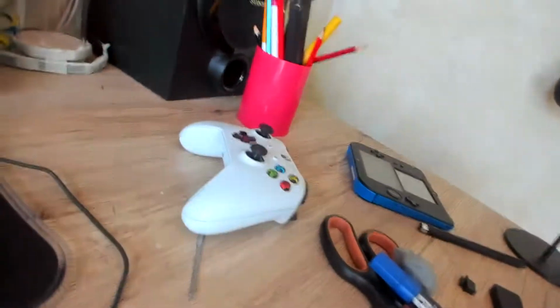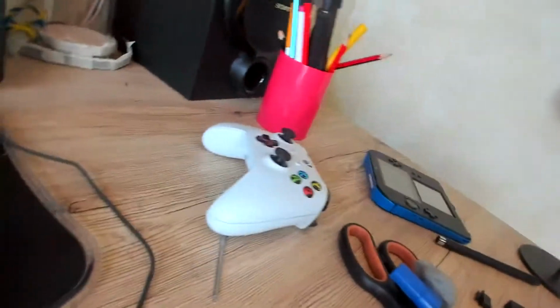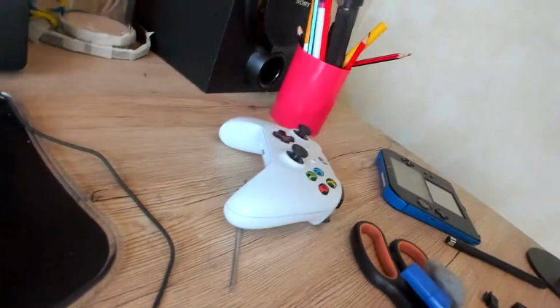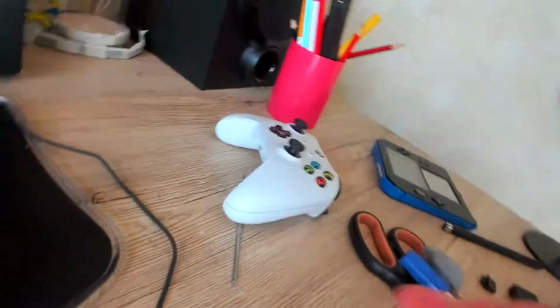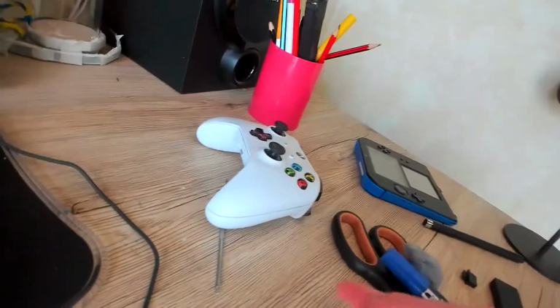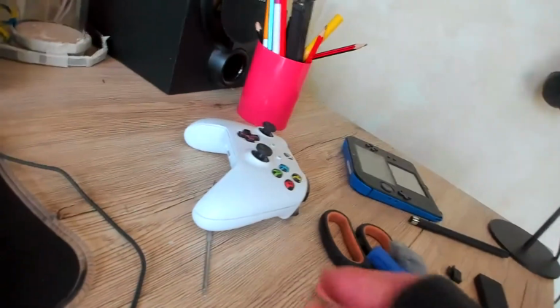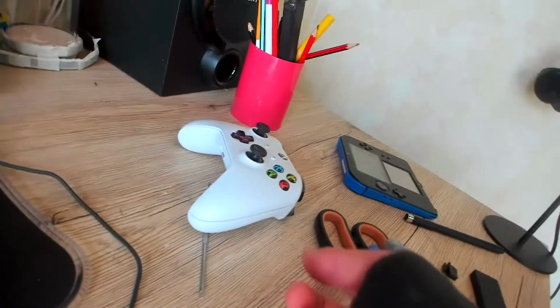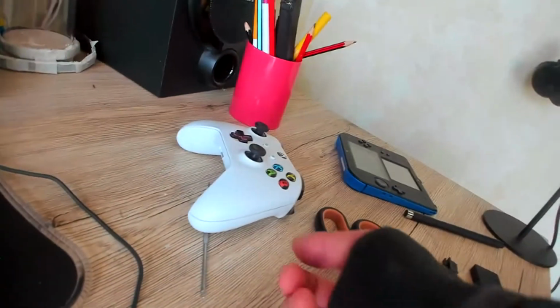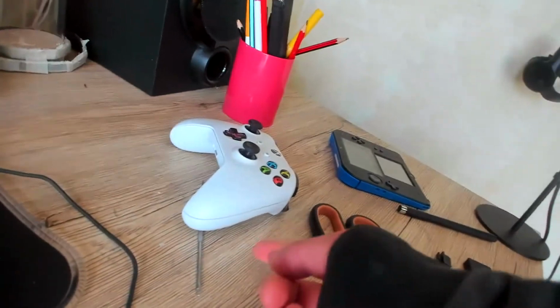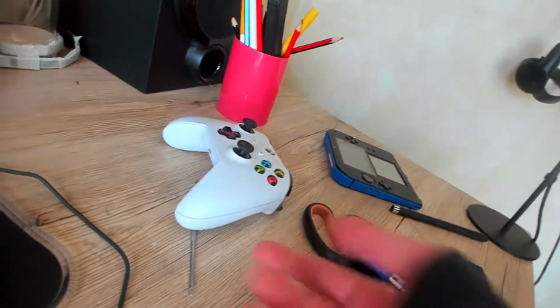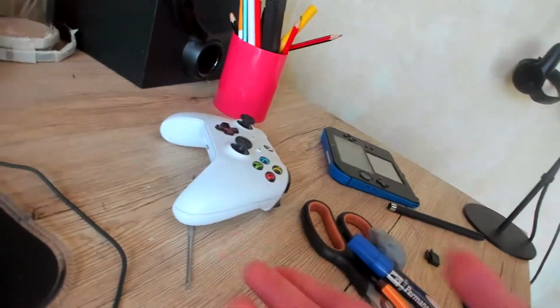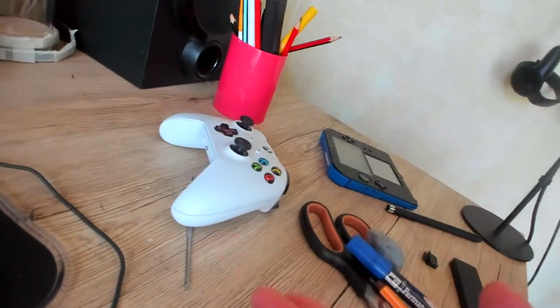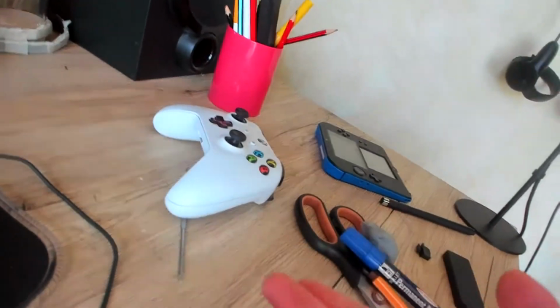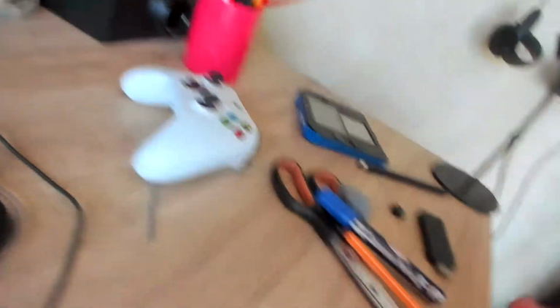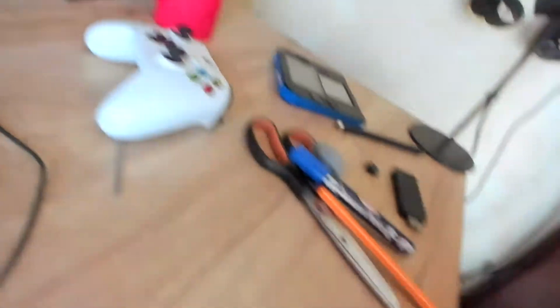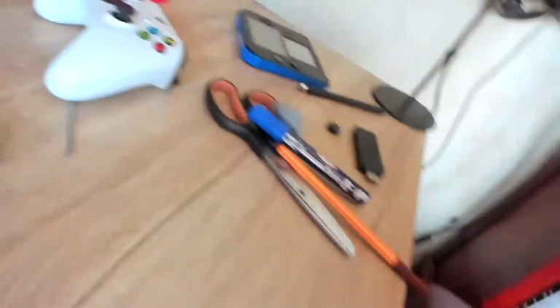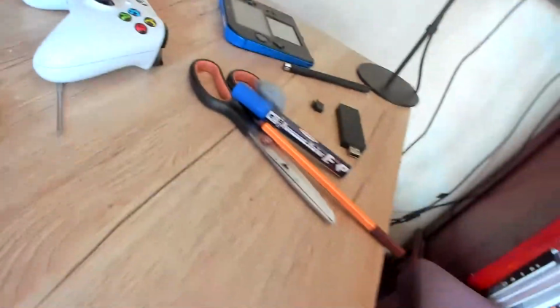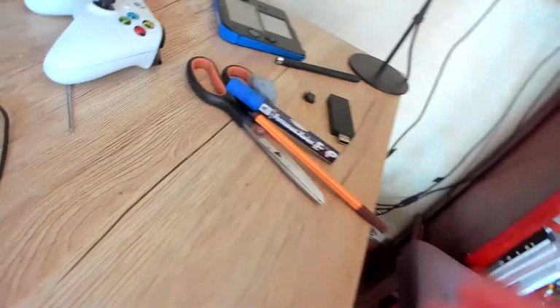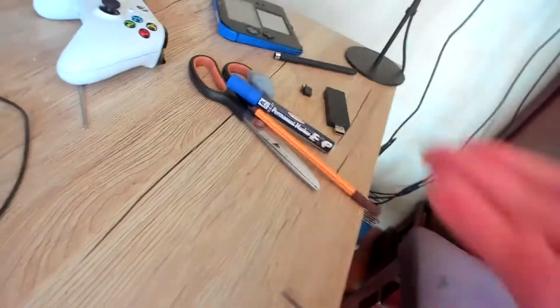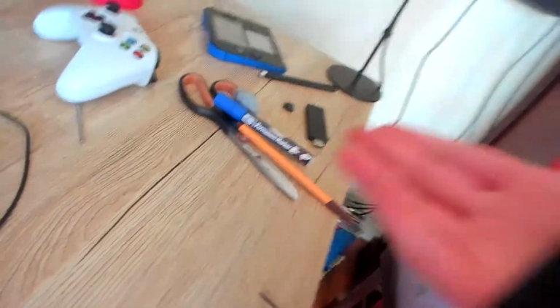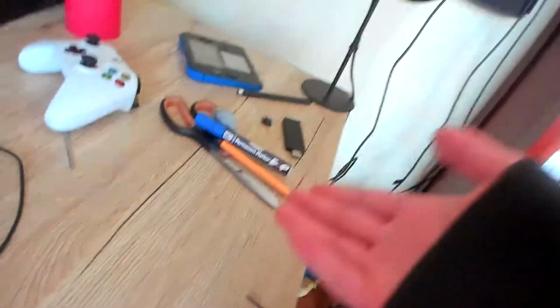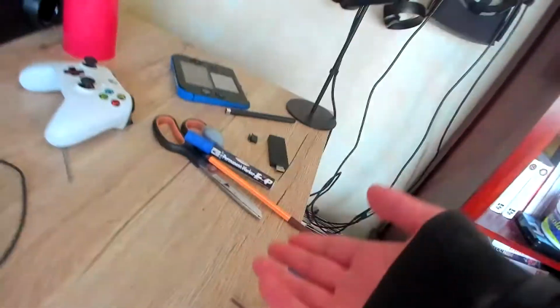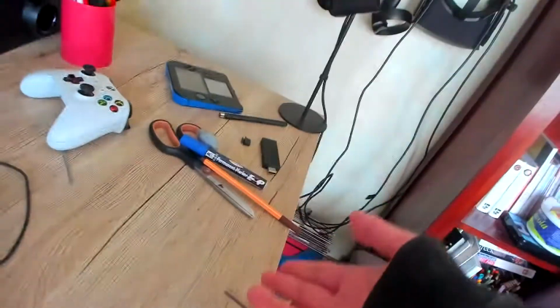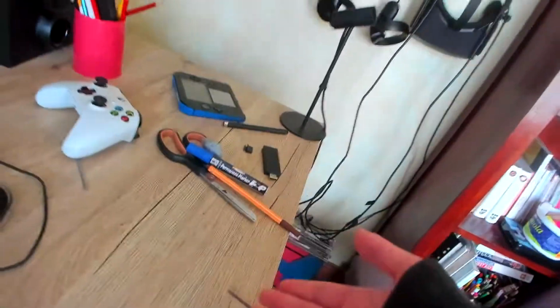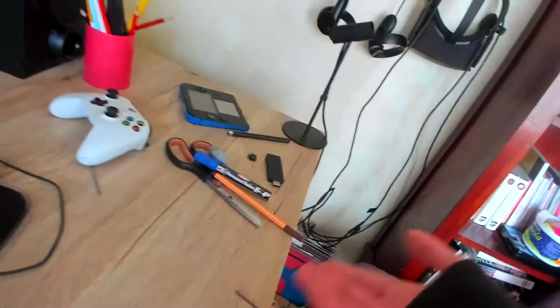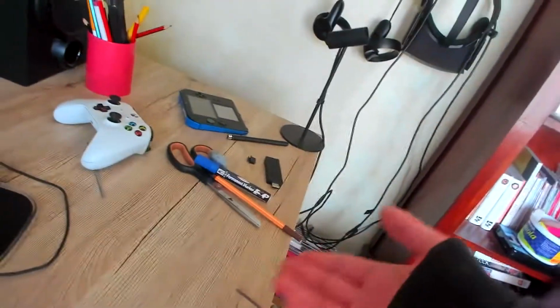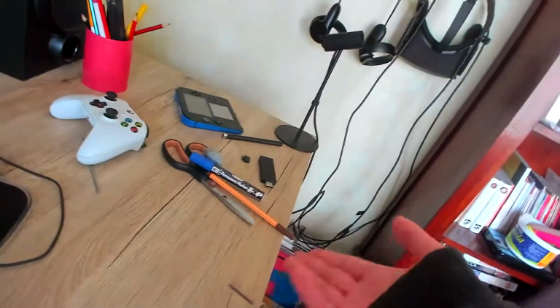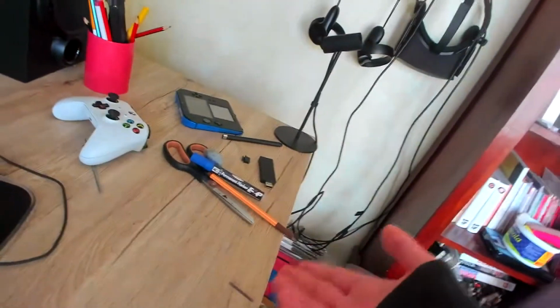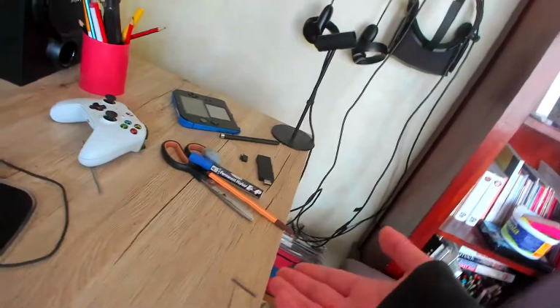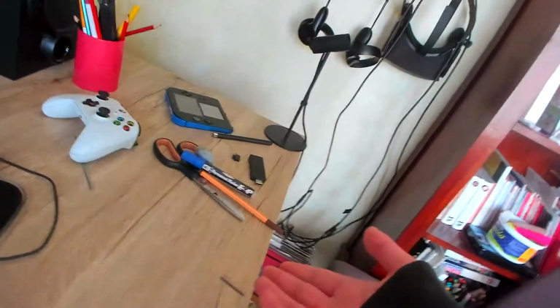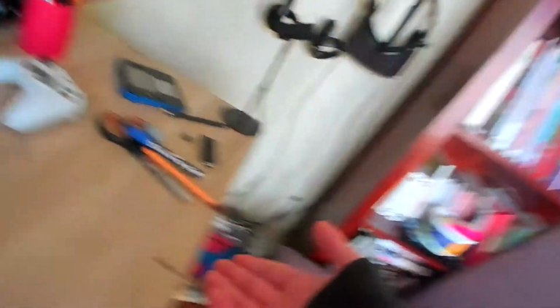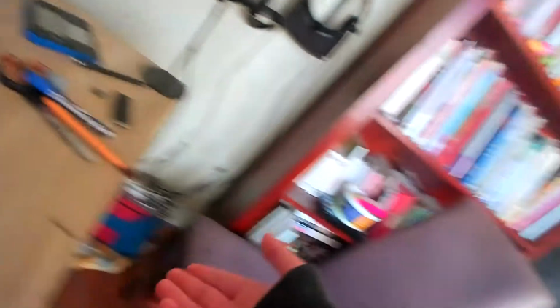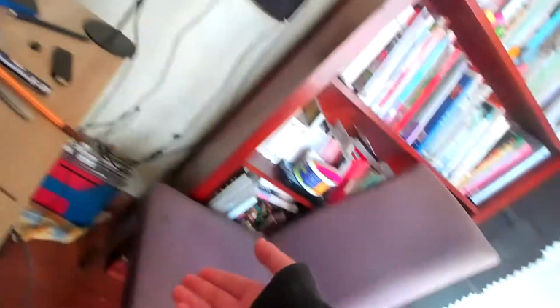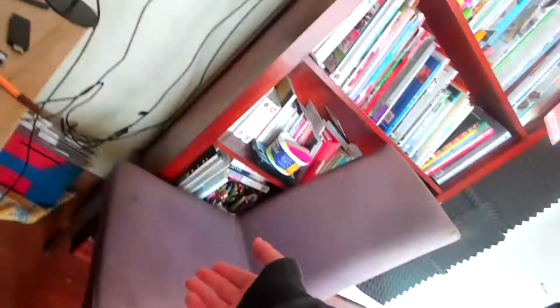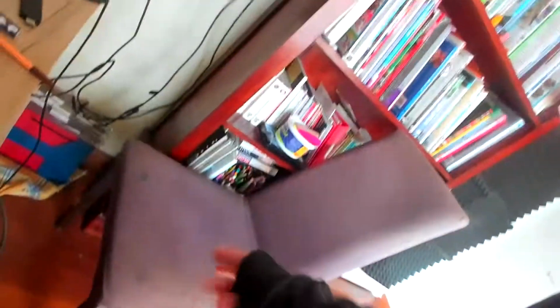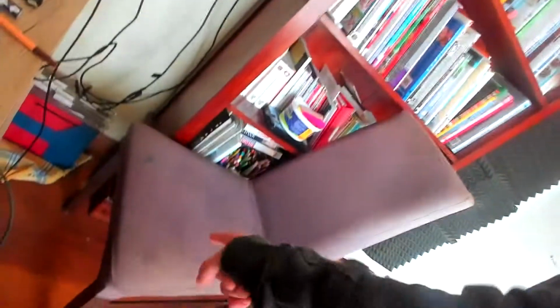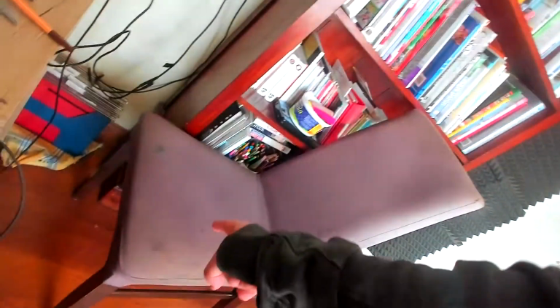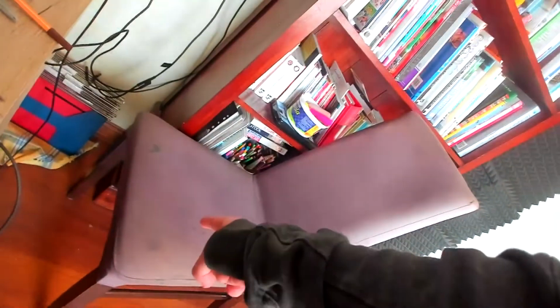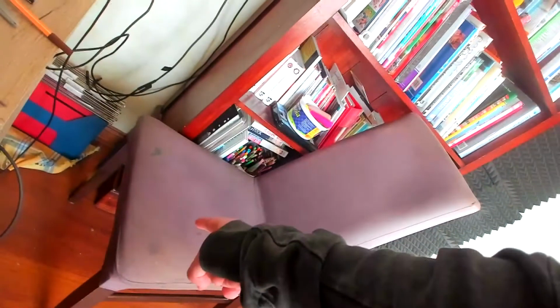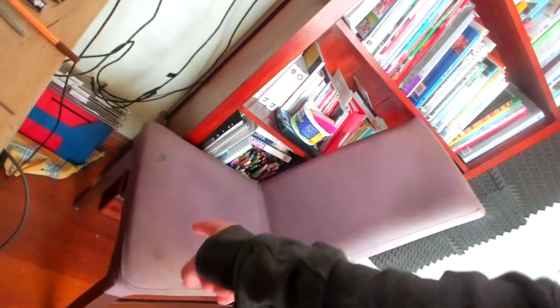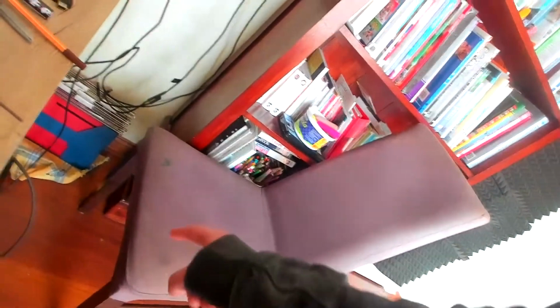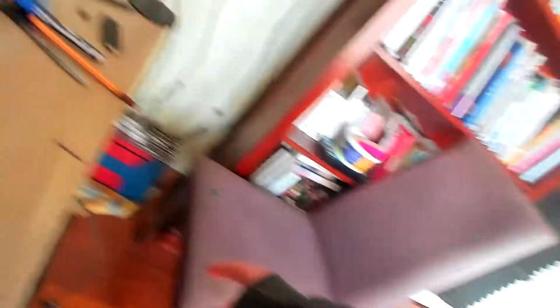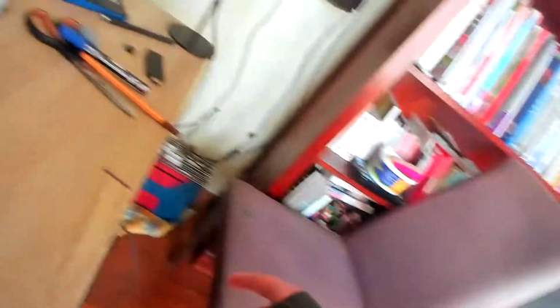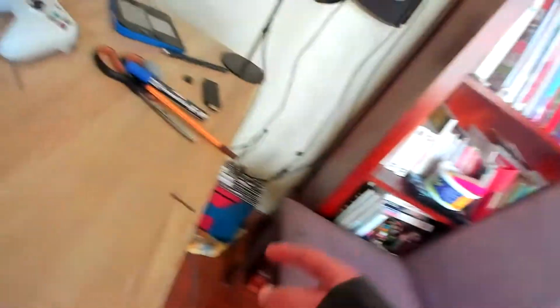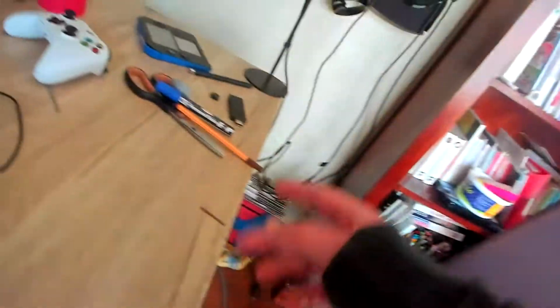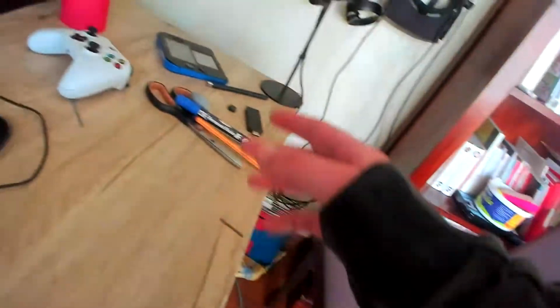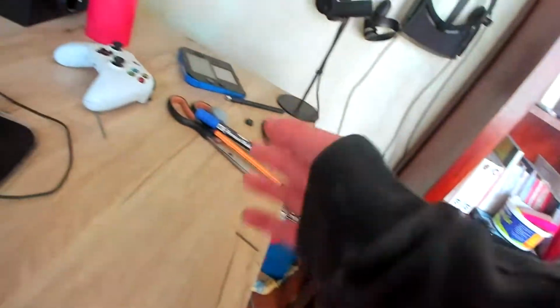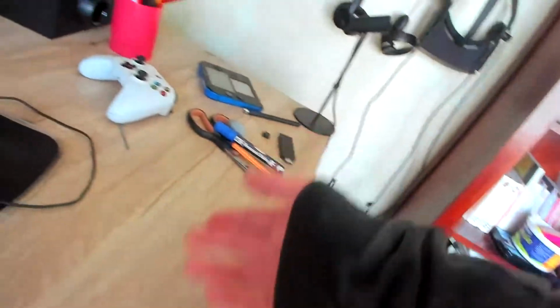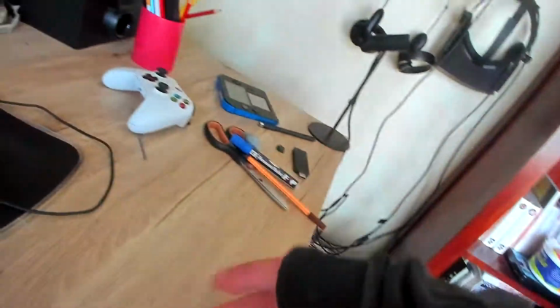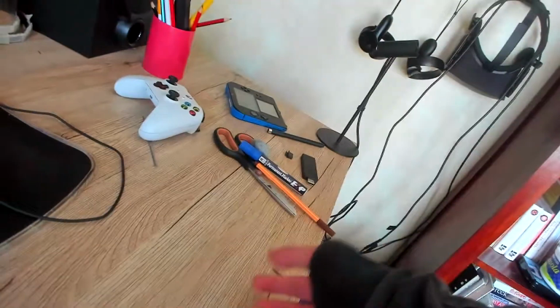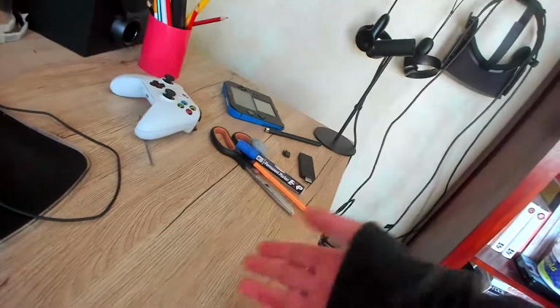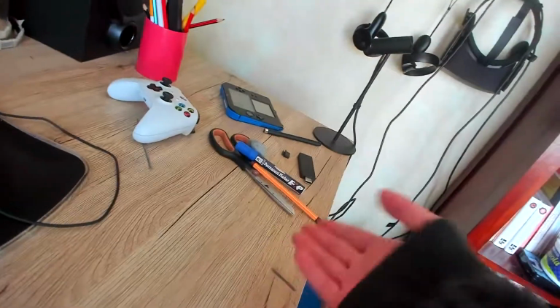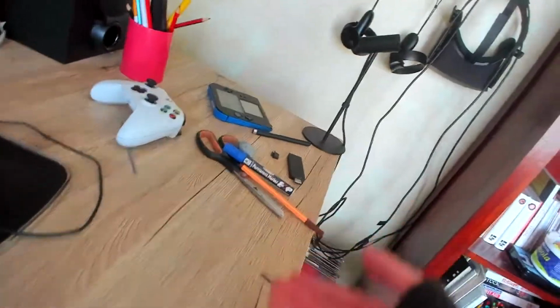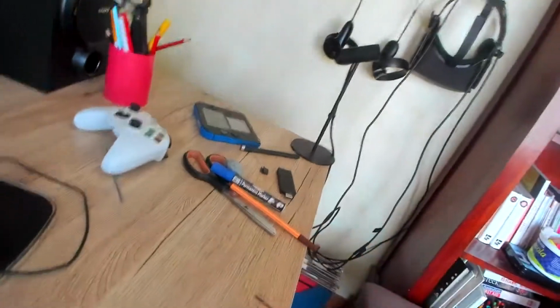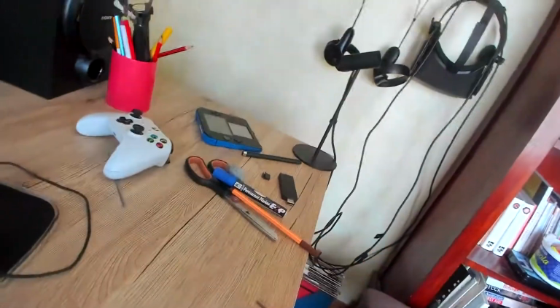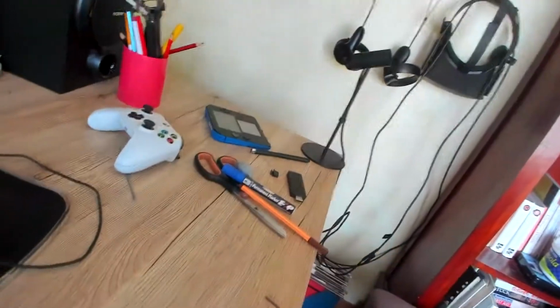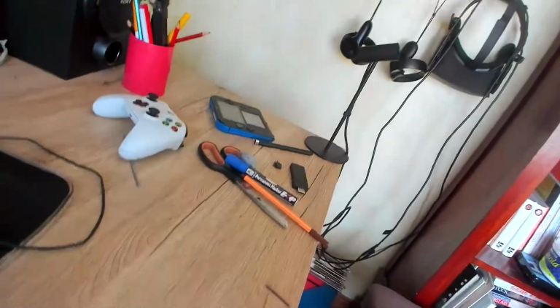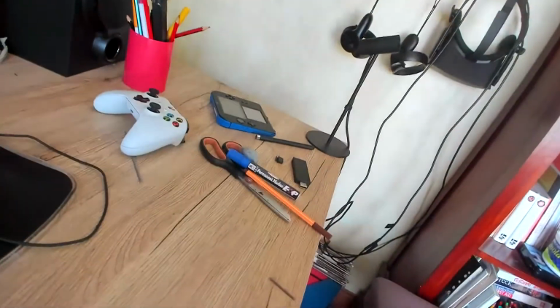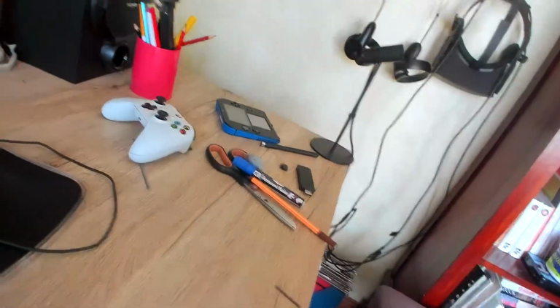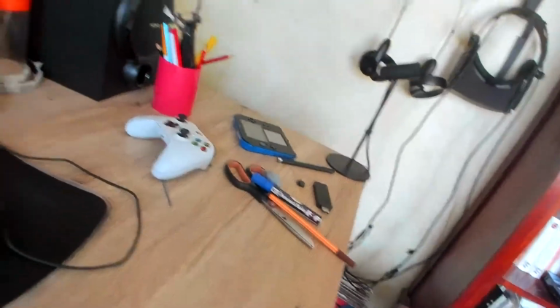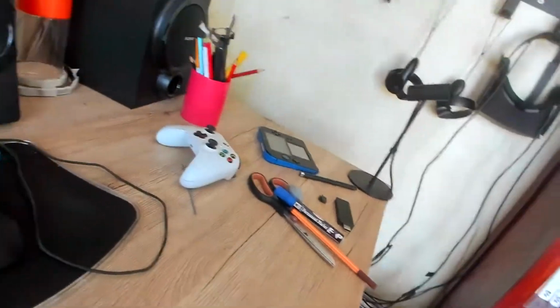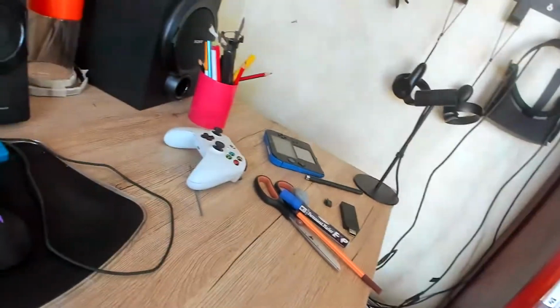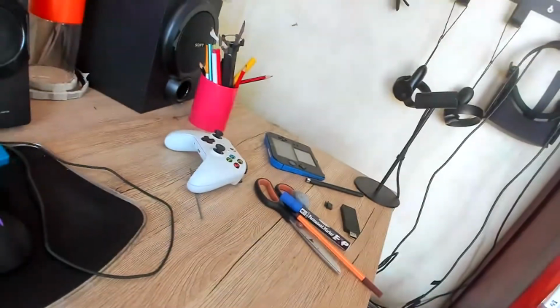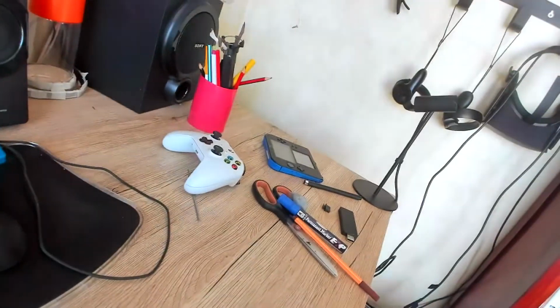This is an Xbox controller, and this is my brother's stuff on the desk. He sits there — this video is him doing art and stuff.